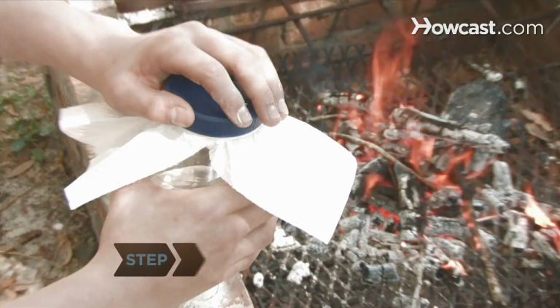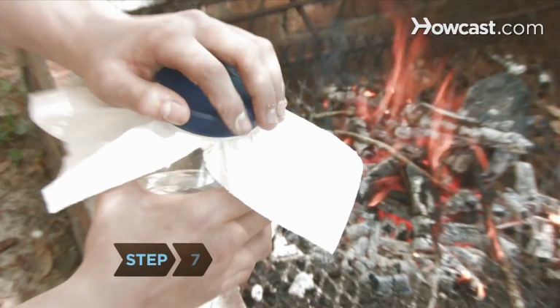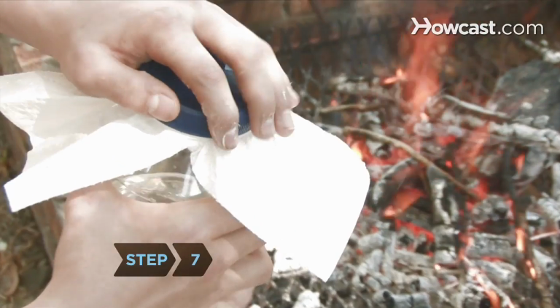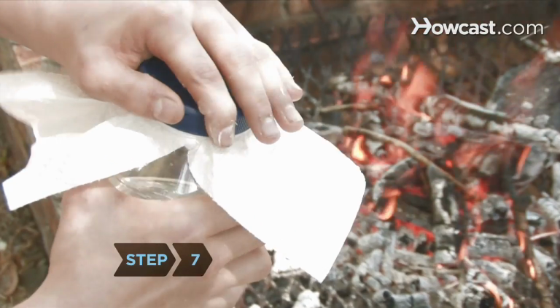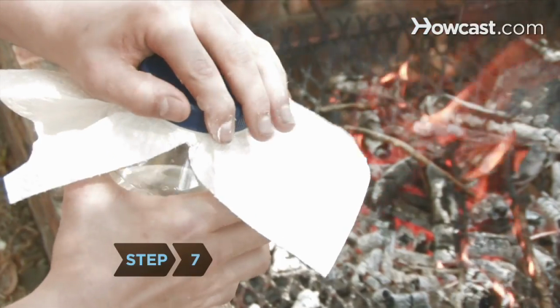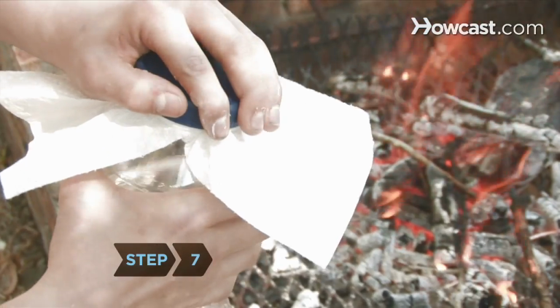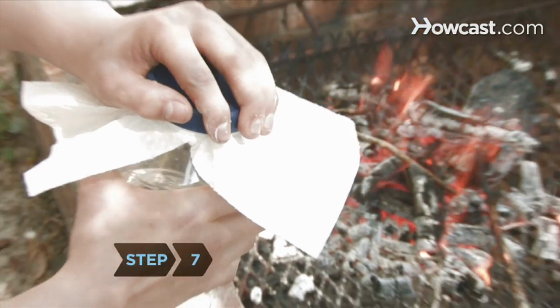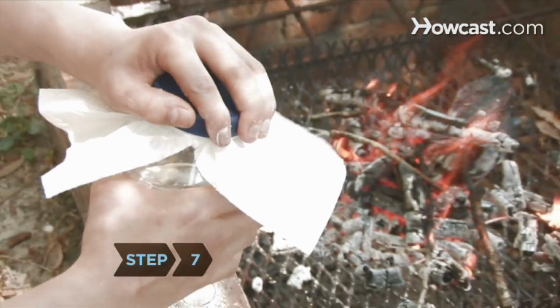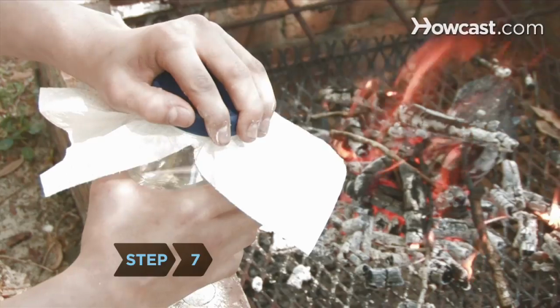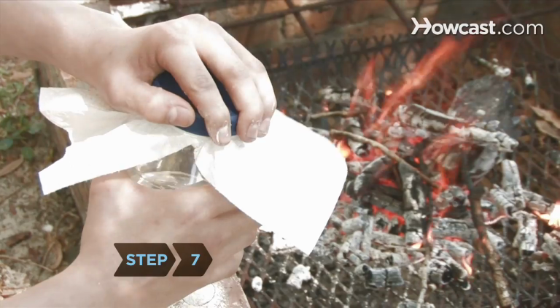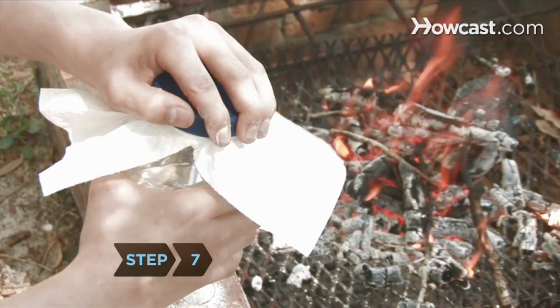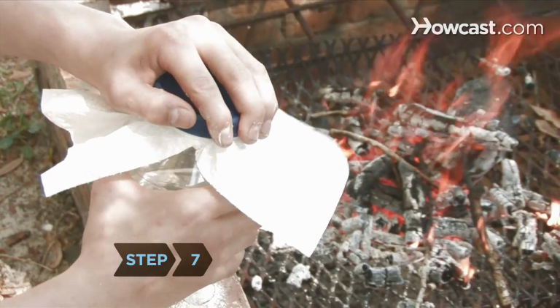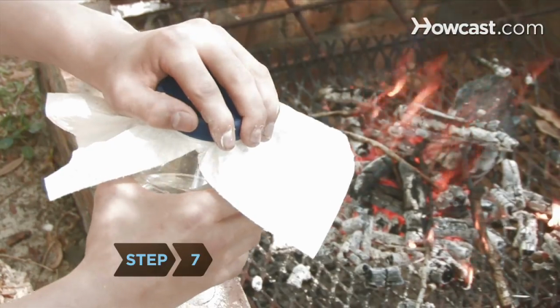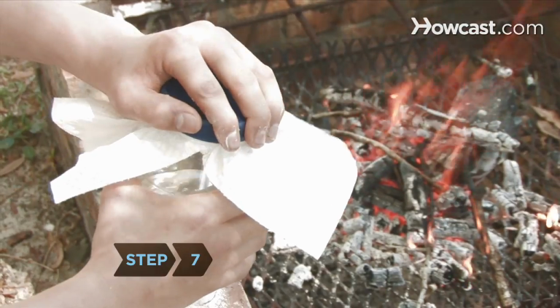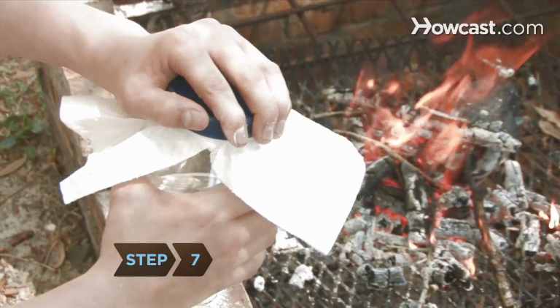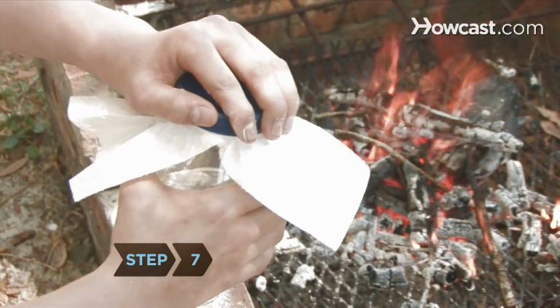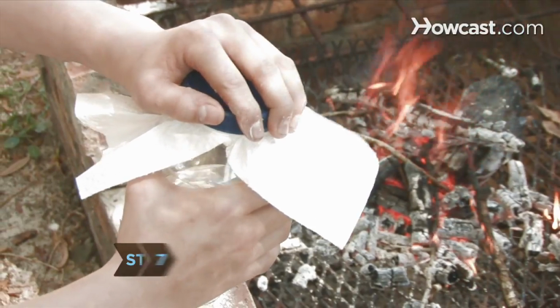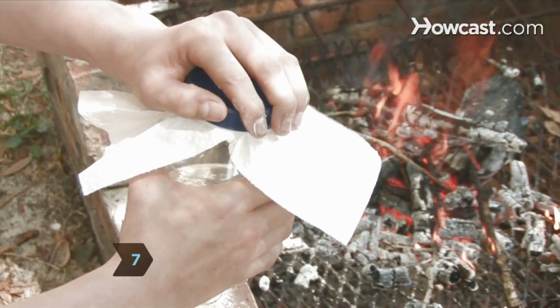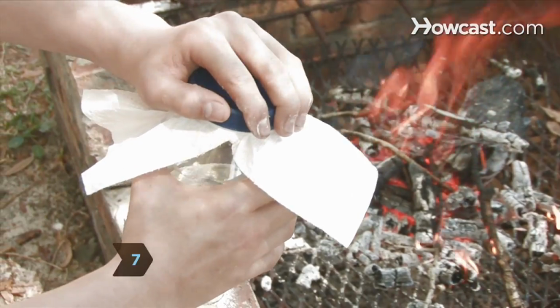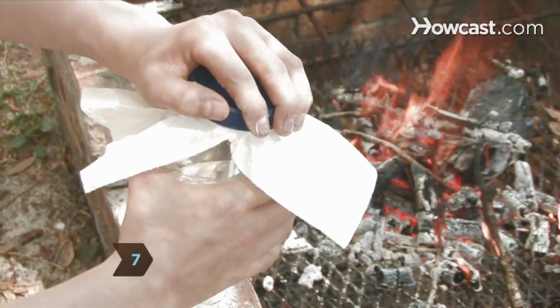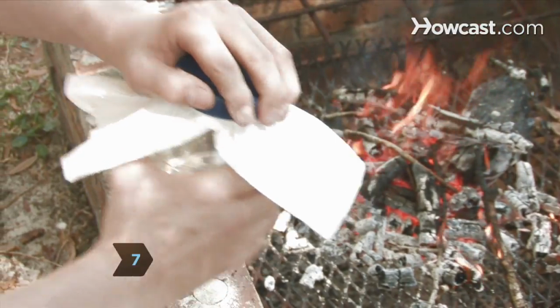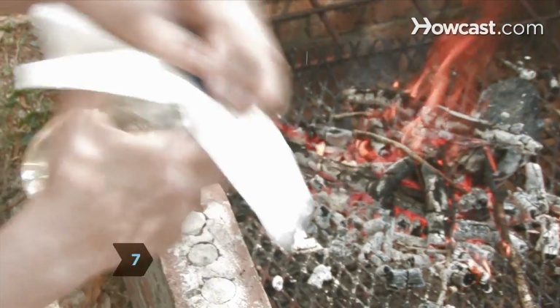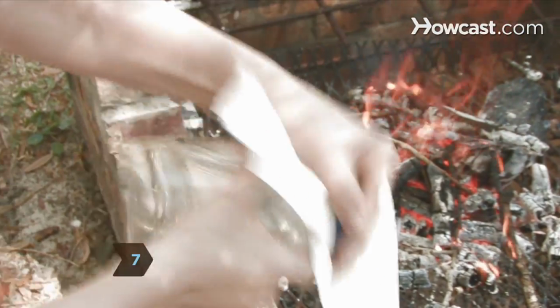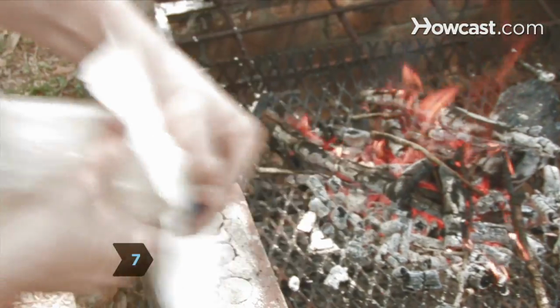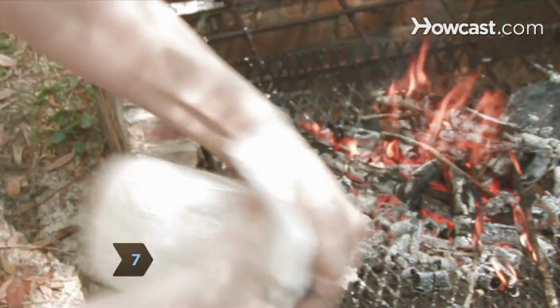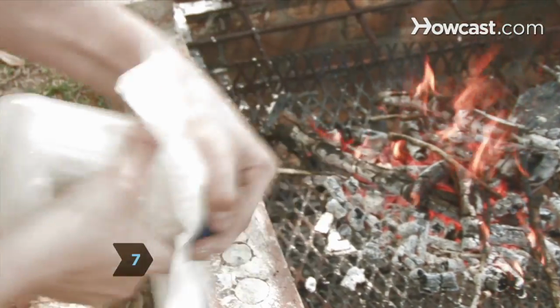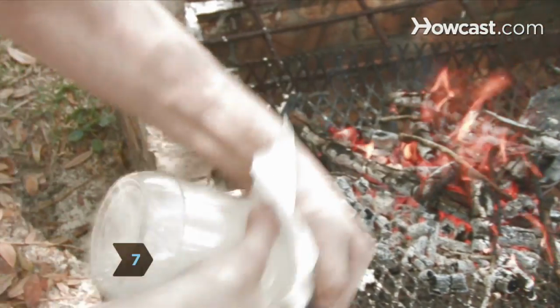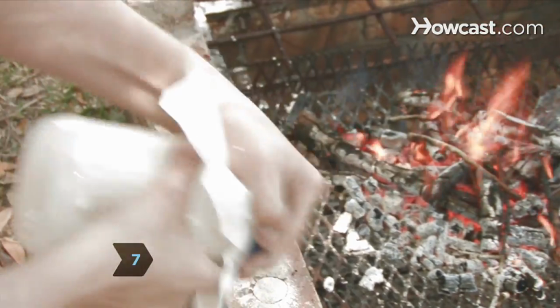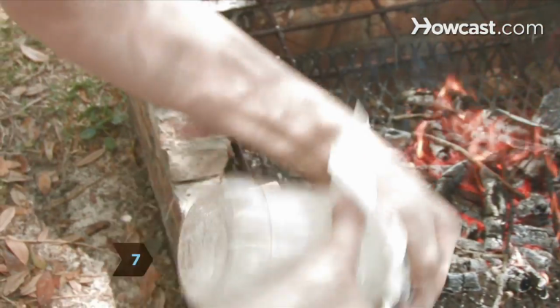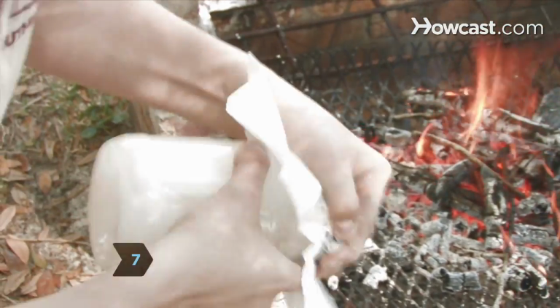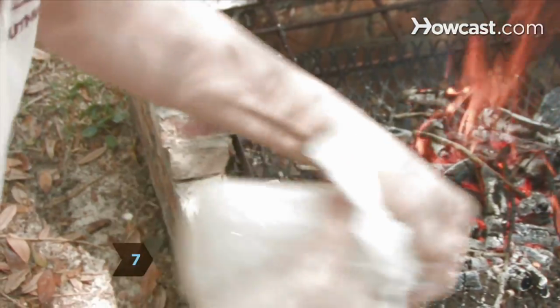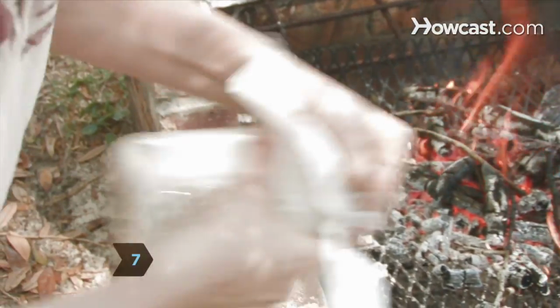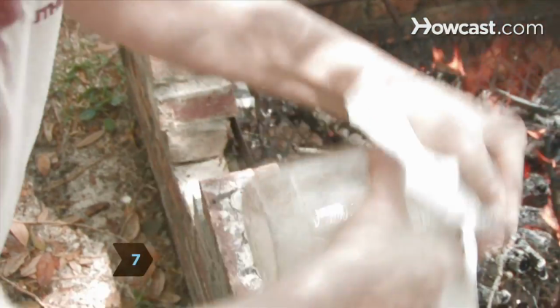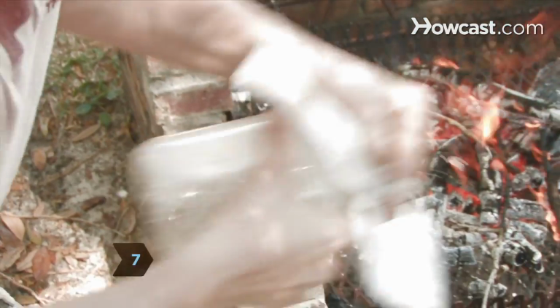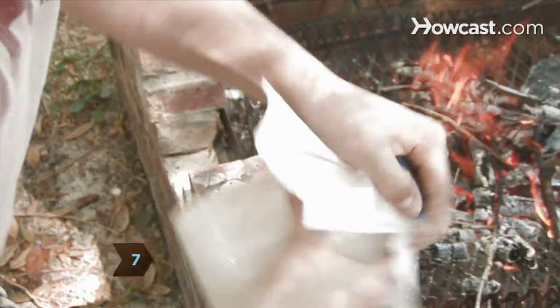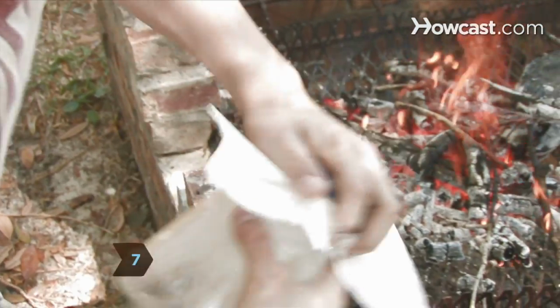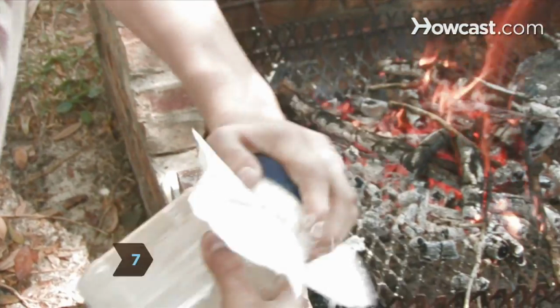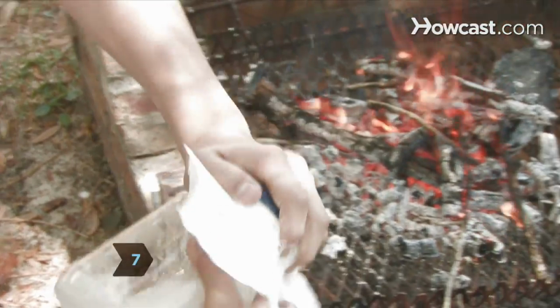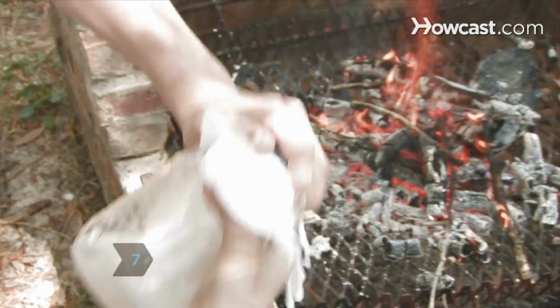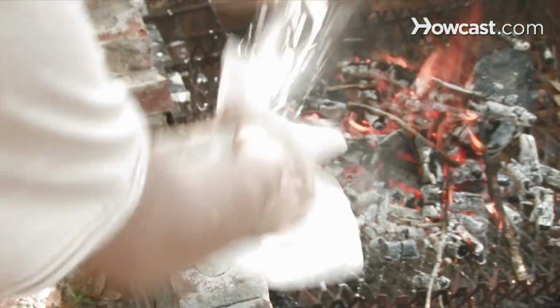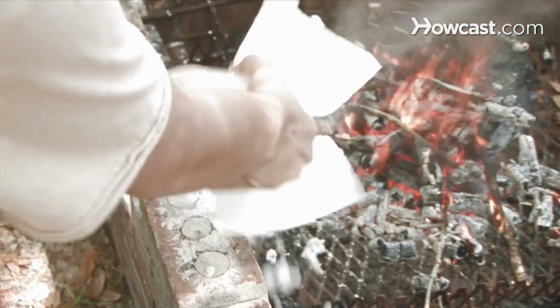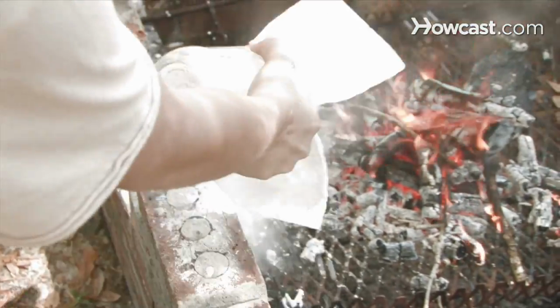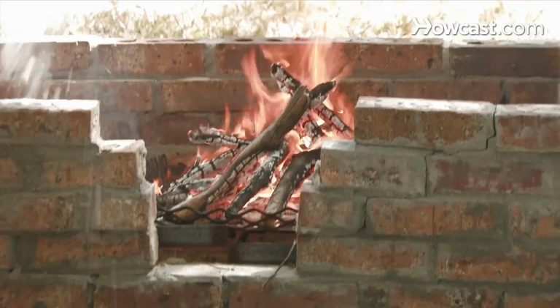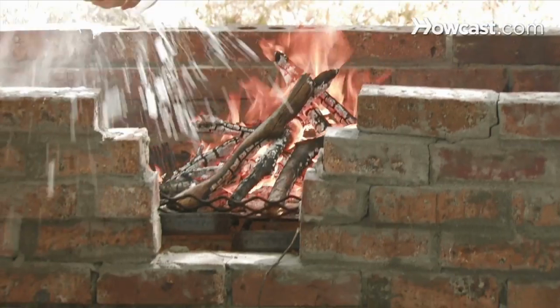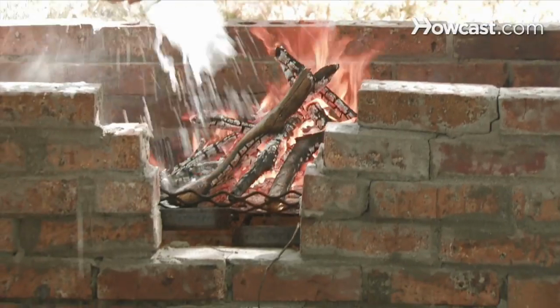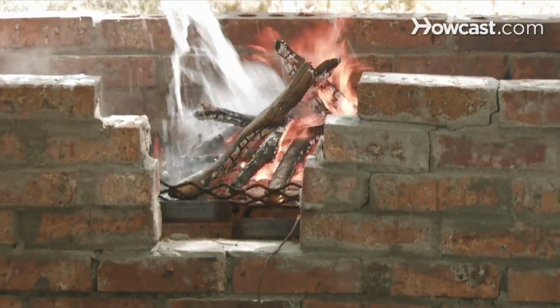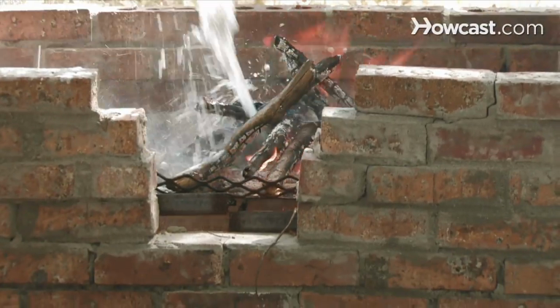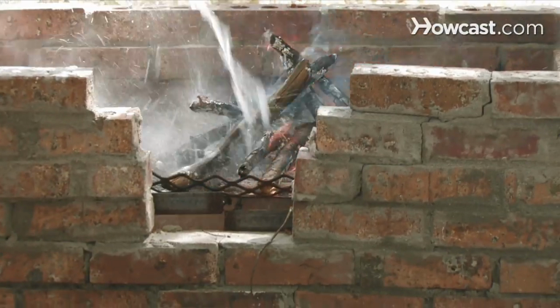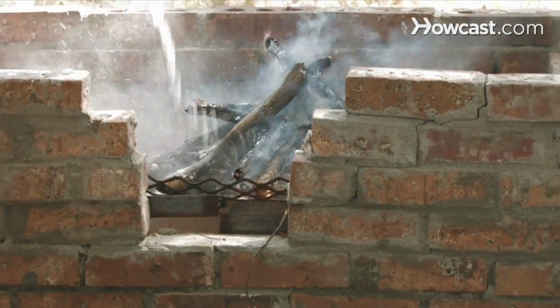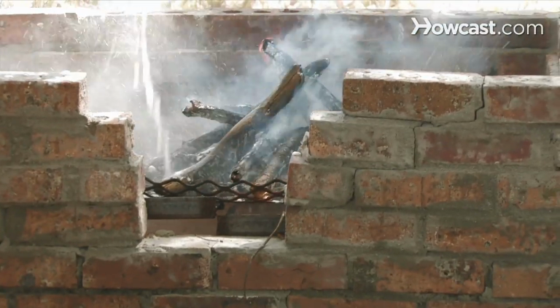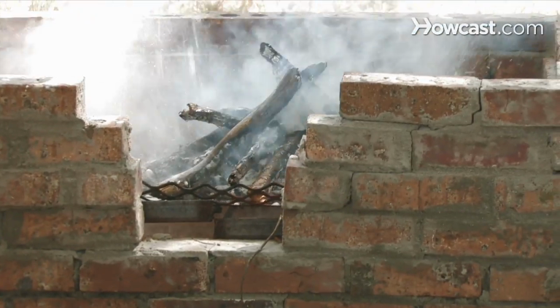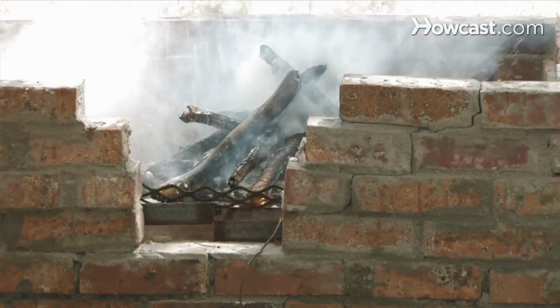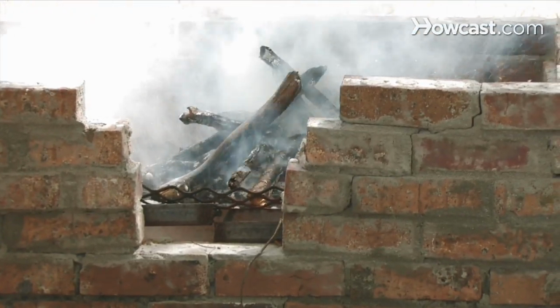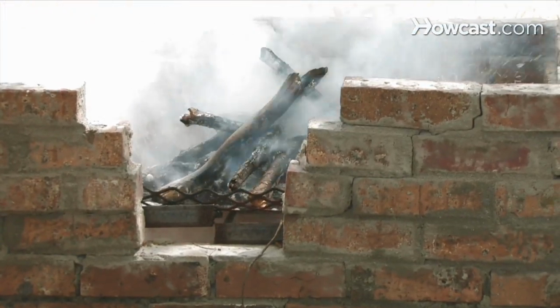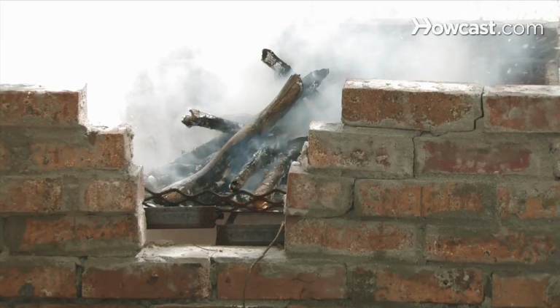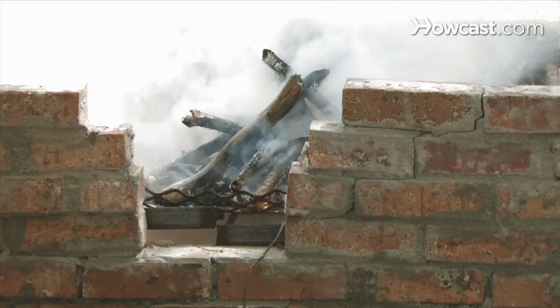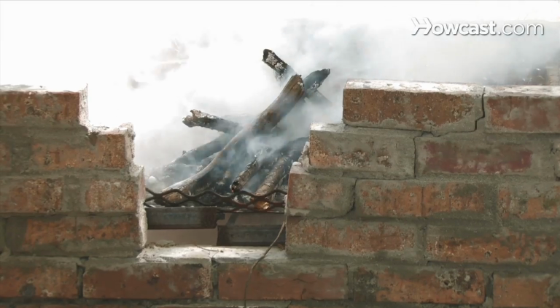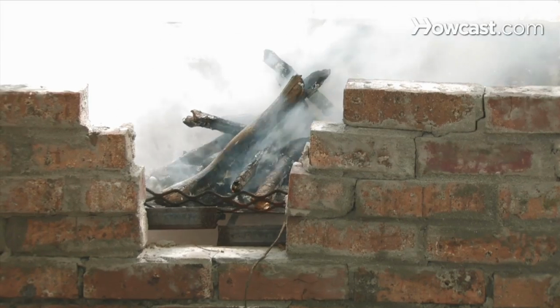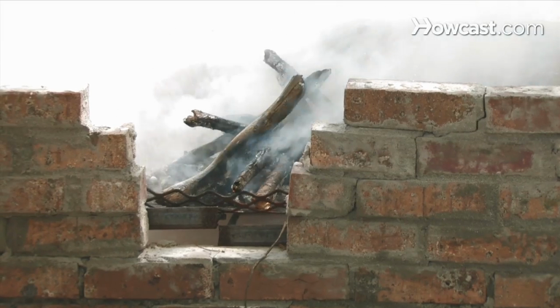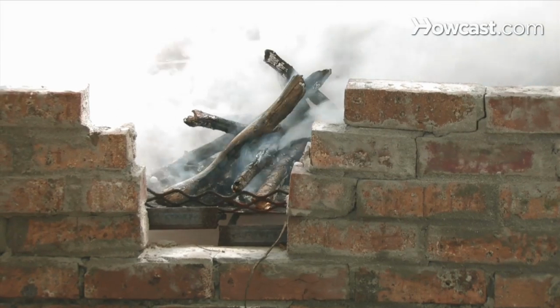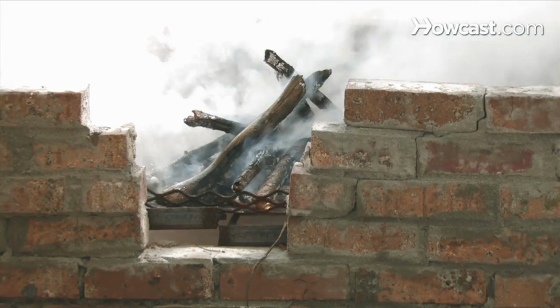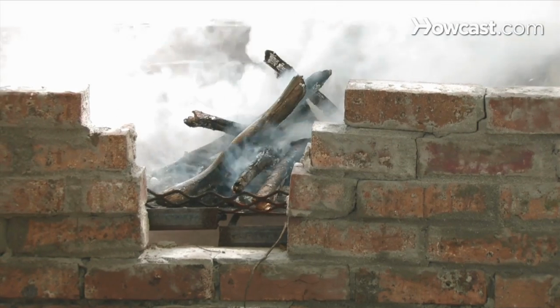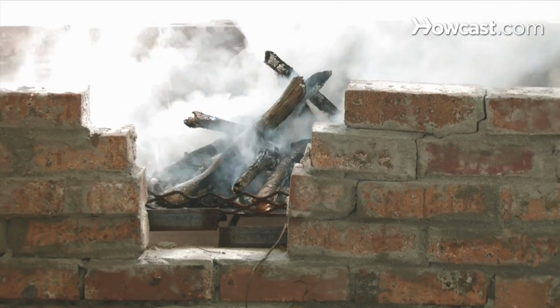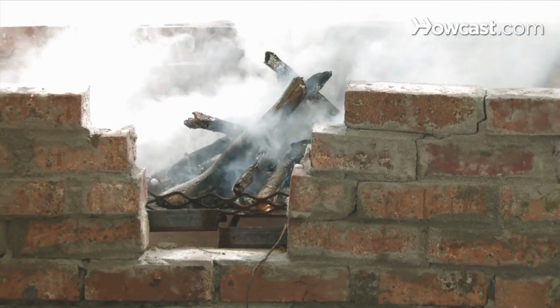Step 7. Shake the jar if there's a fire, mixing the vinegar and baking soda. Then point your fire extinguisher at the fire and open the lid.